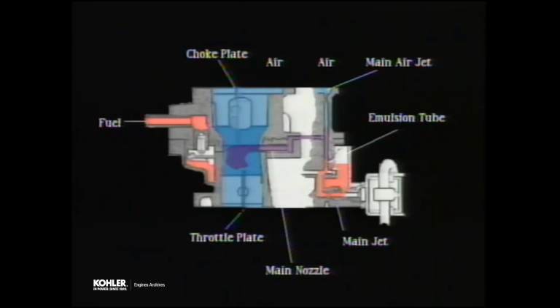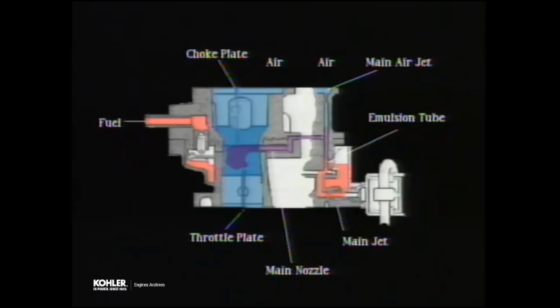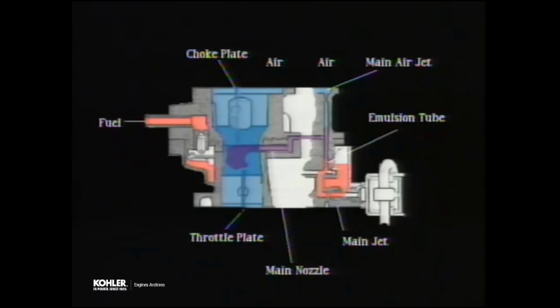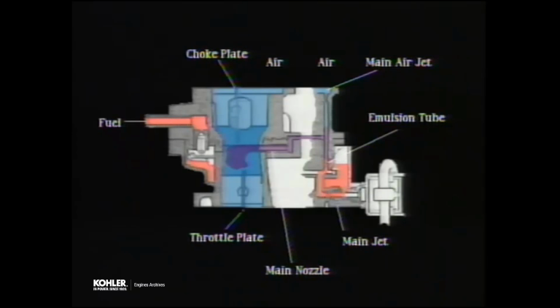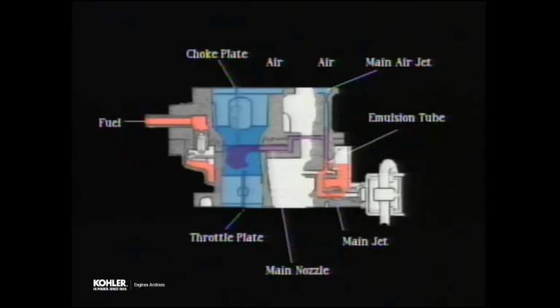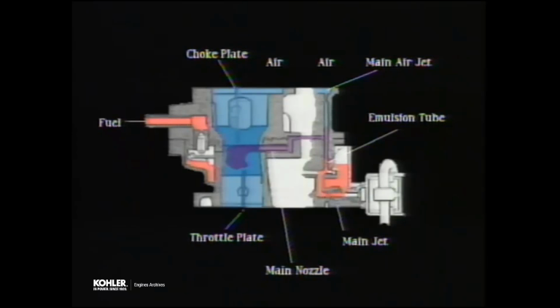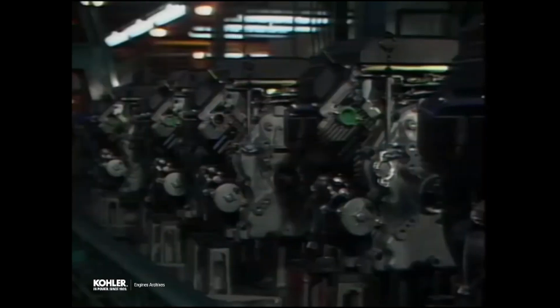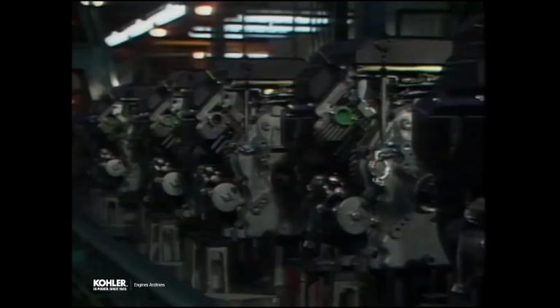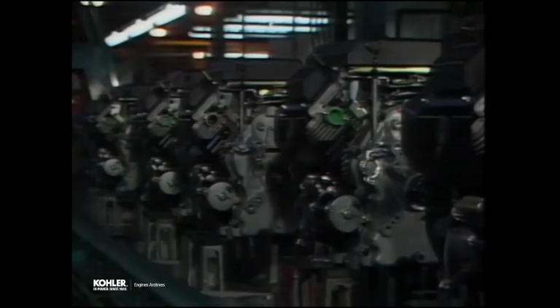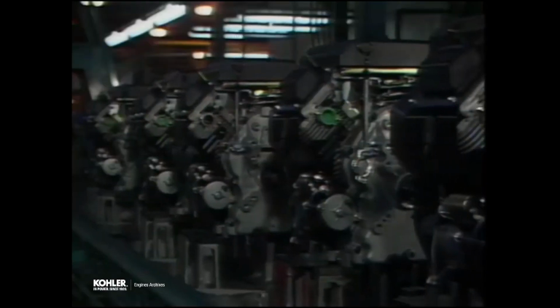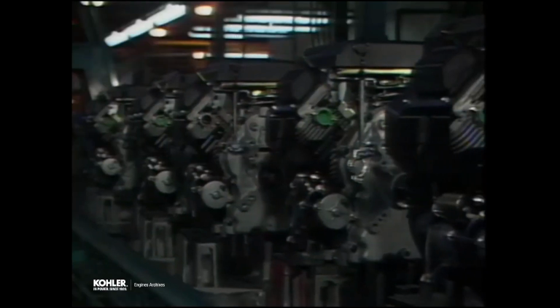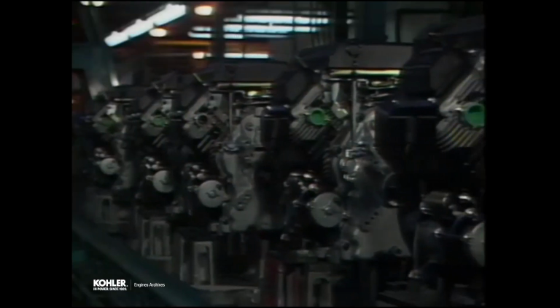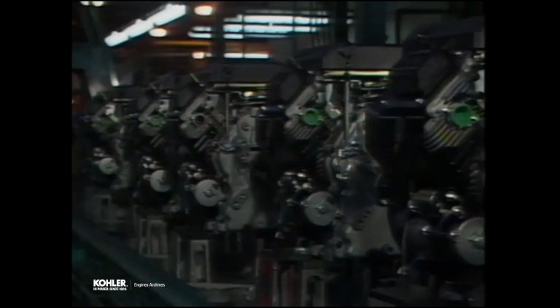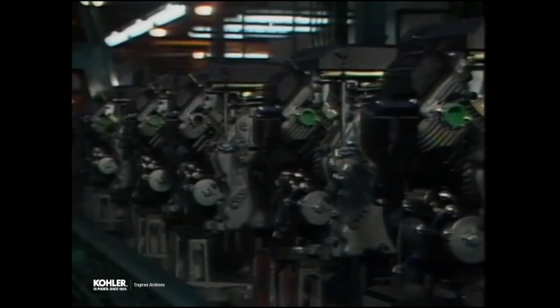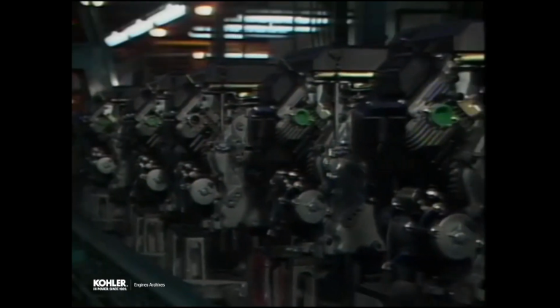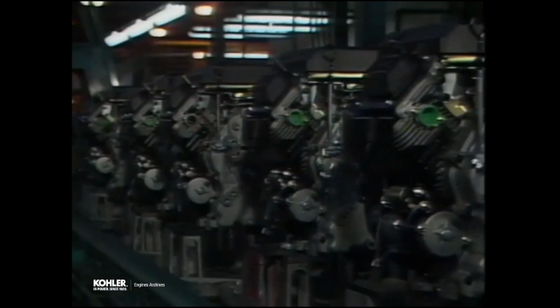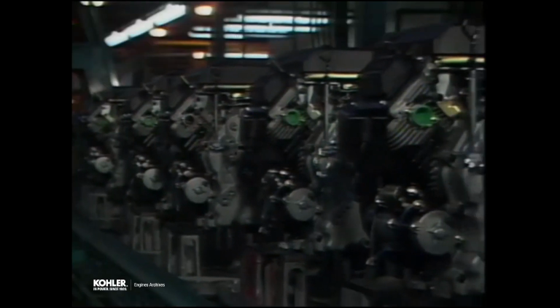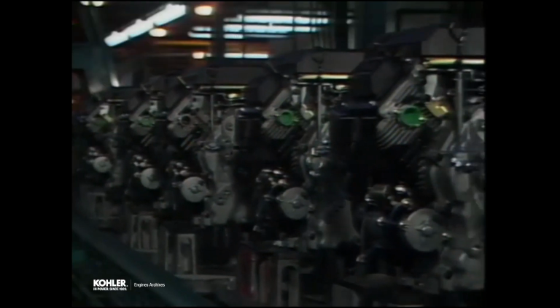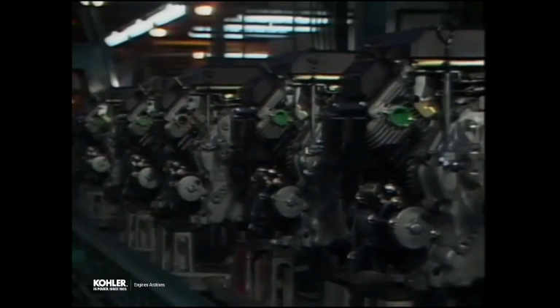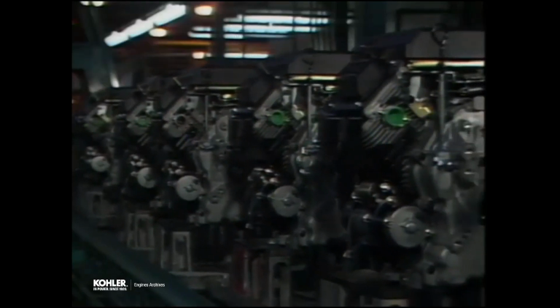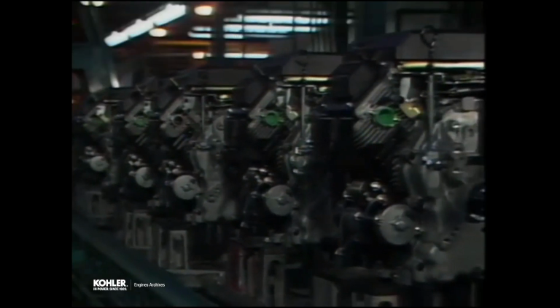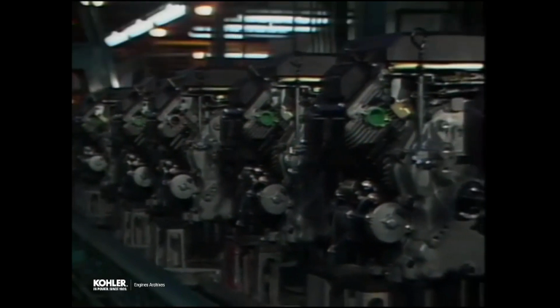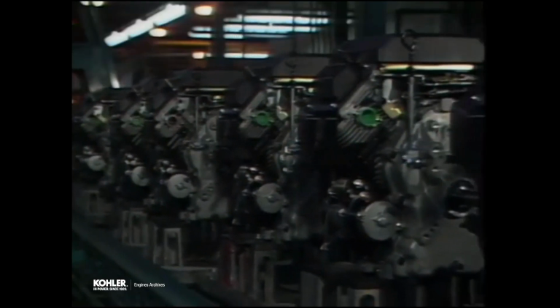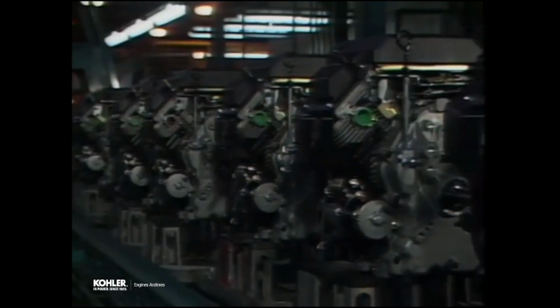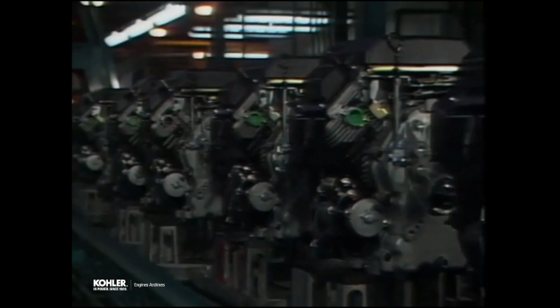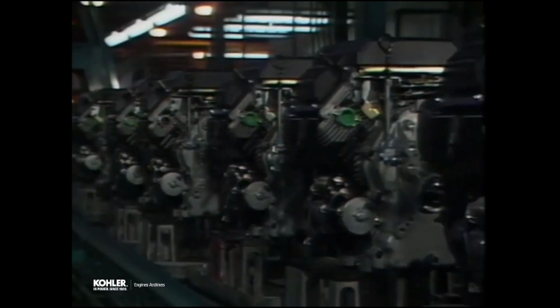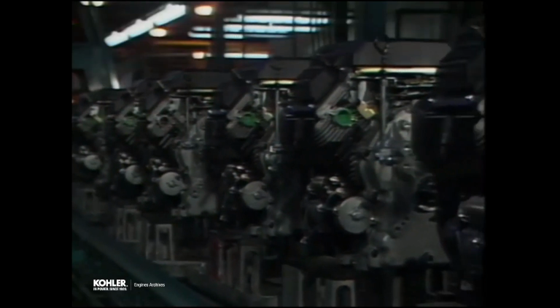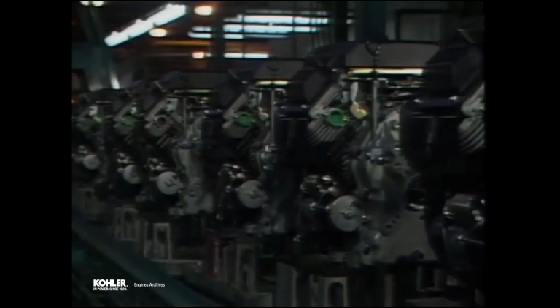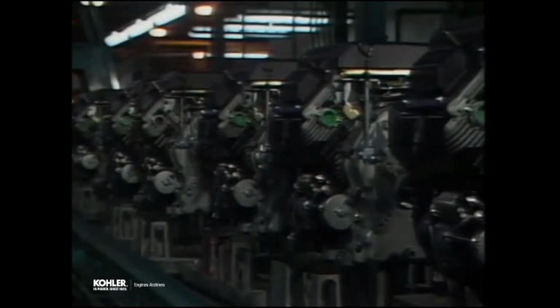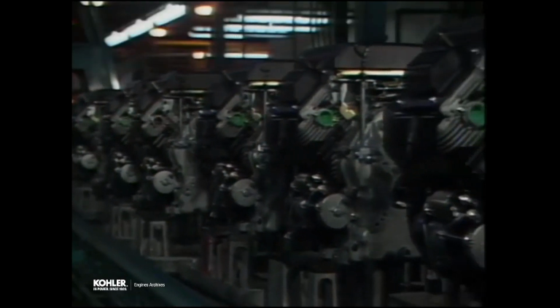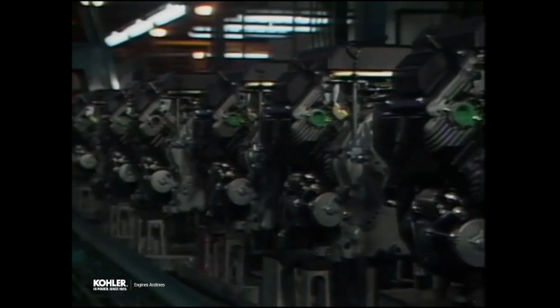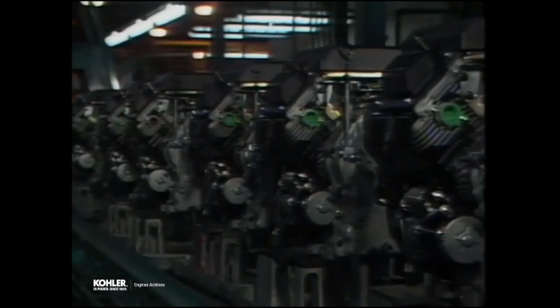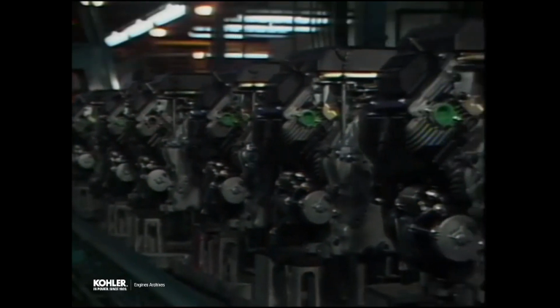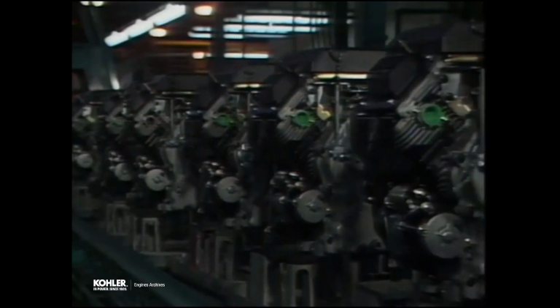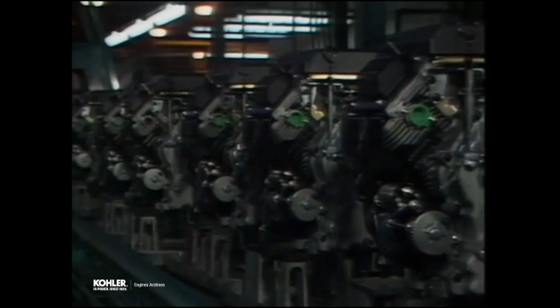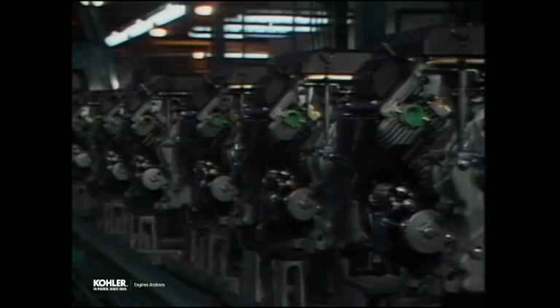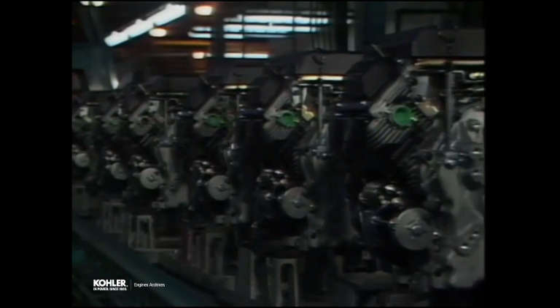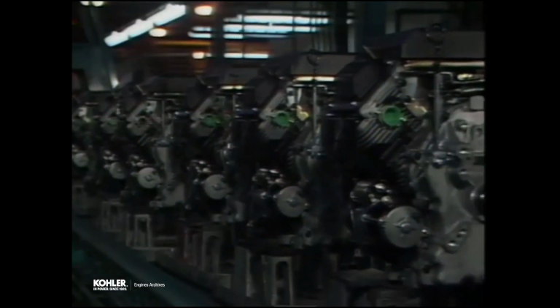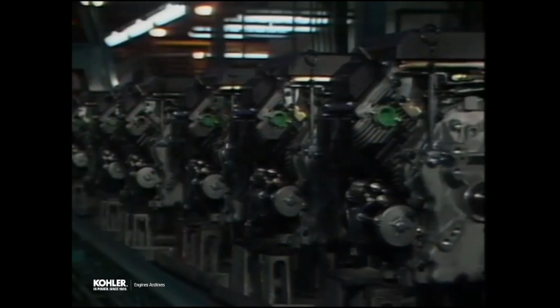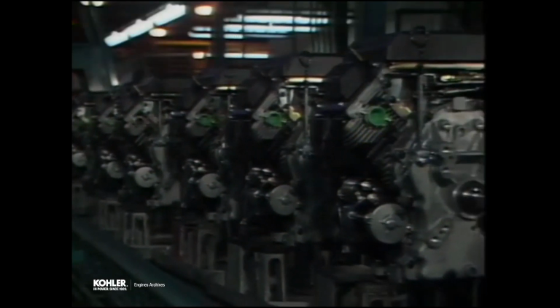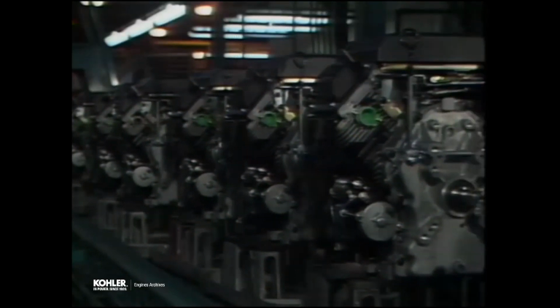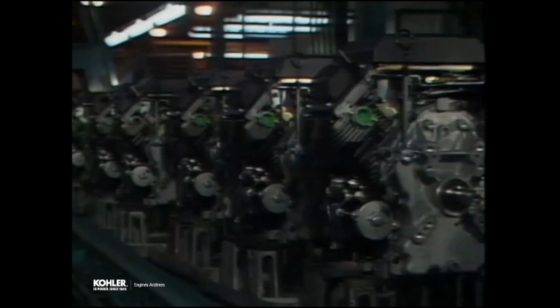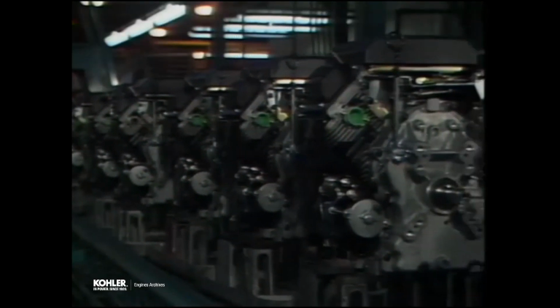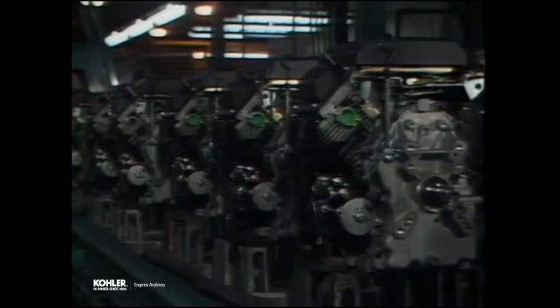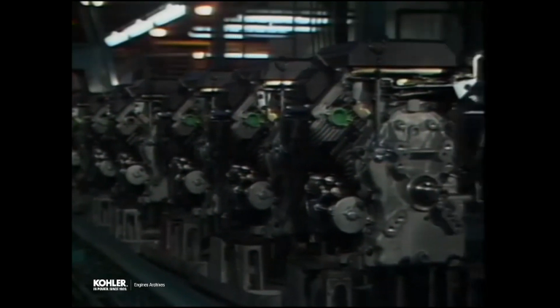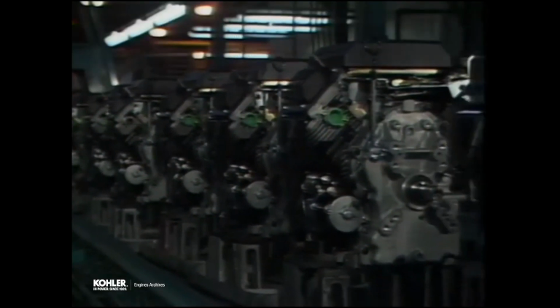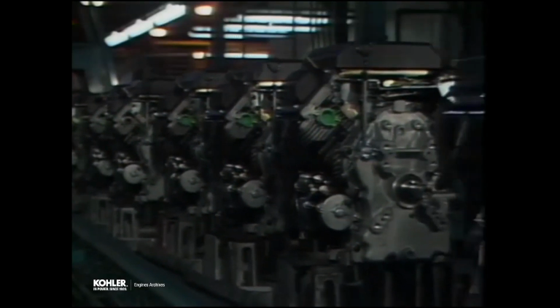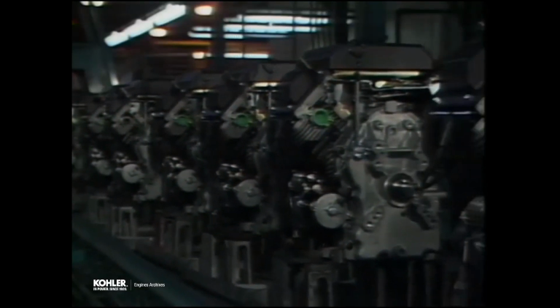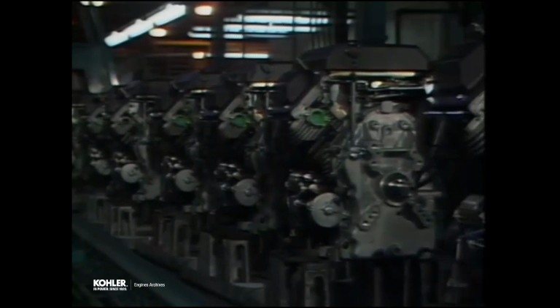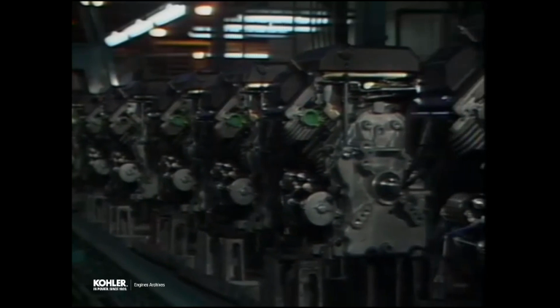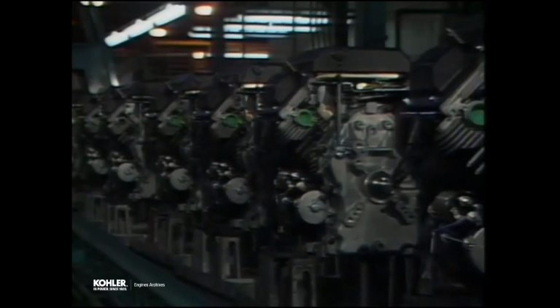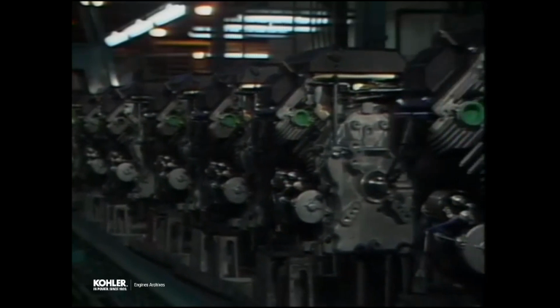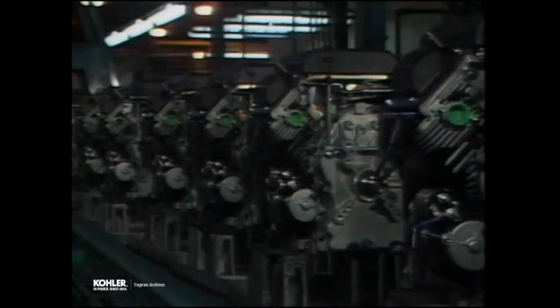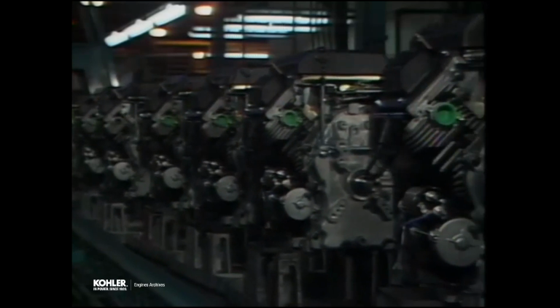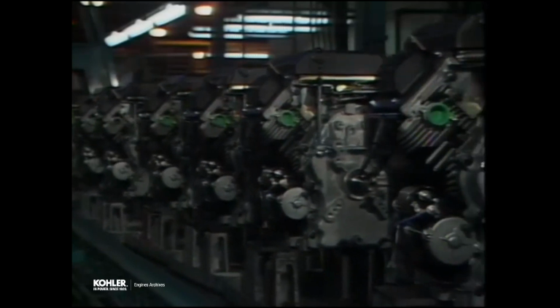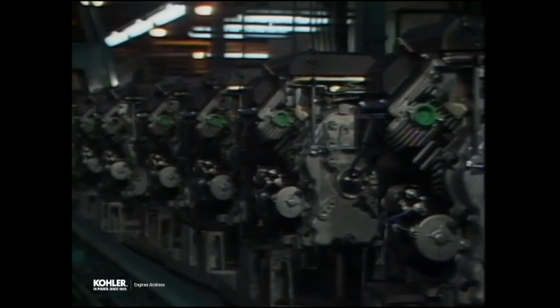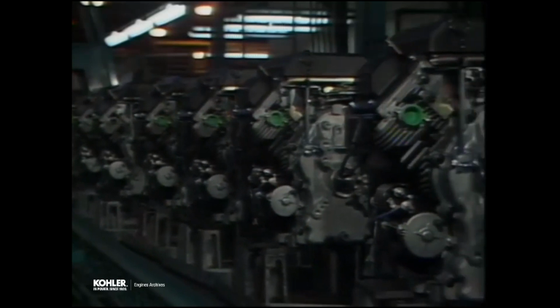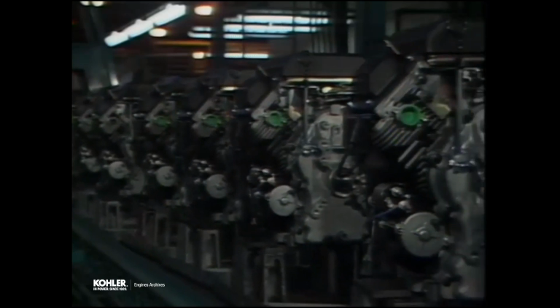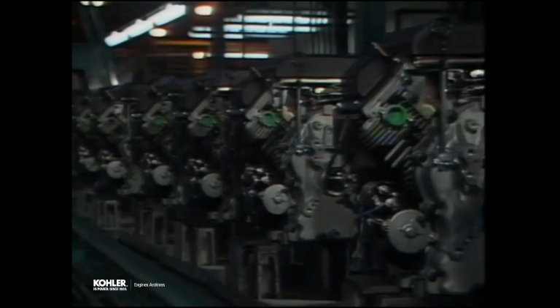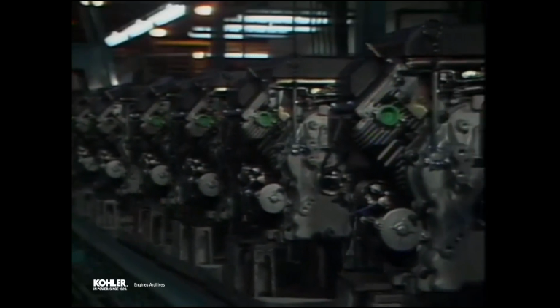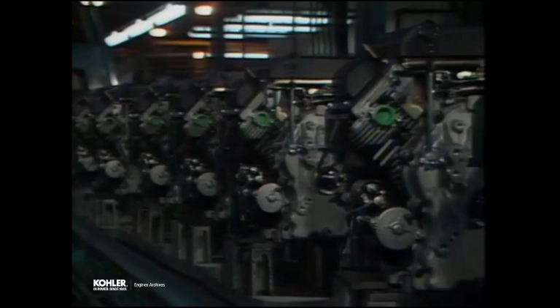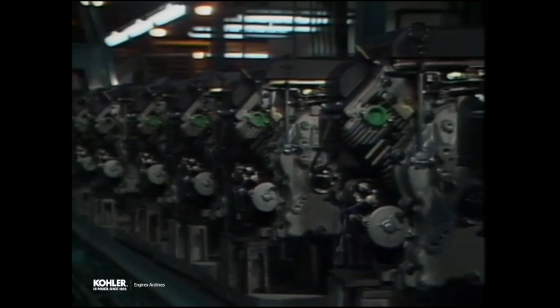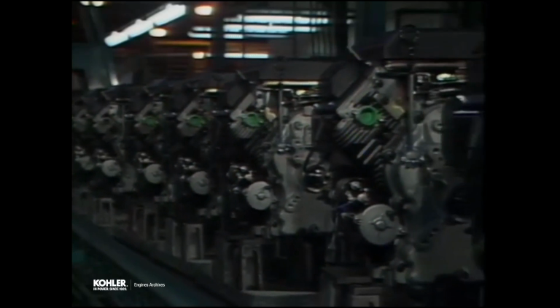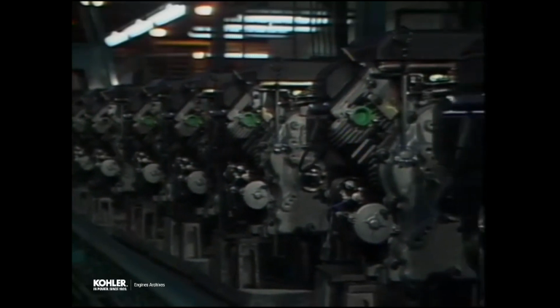The quality and precision of Kion carburetors is outstanding and an excellent match with the Kohler V-Twin engines.